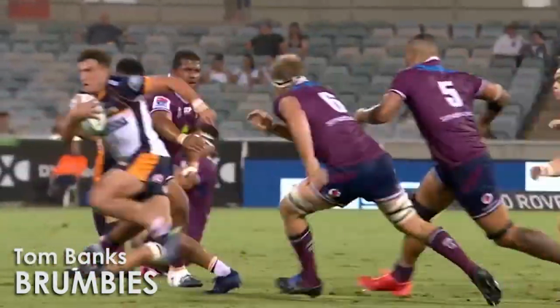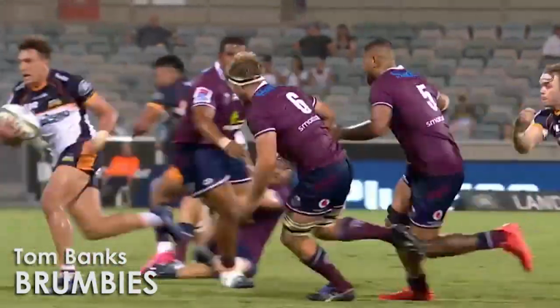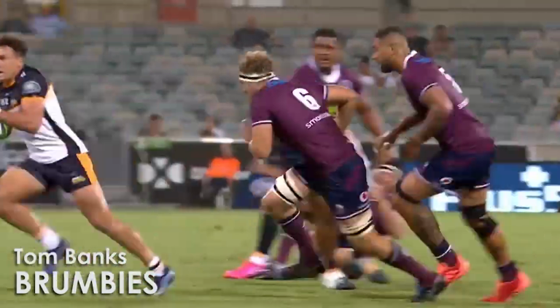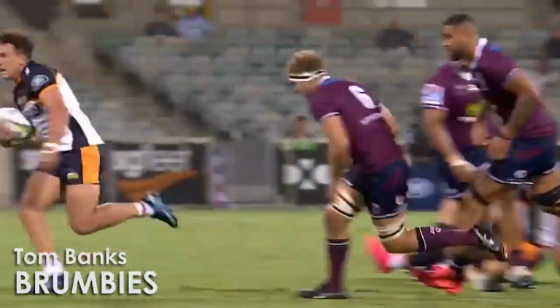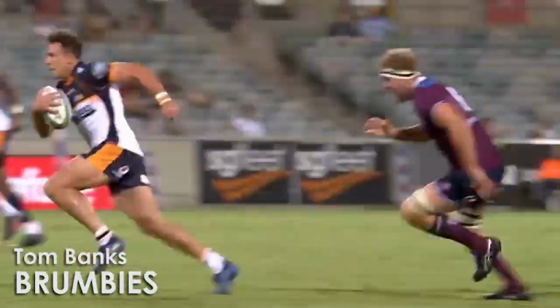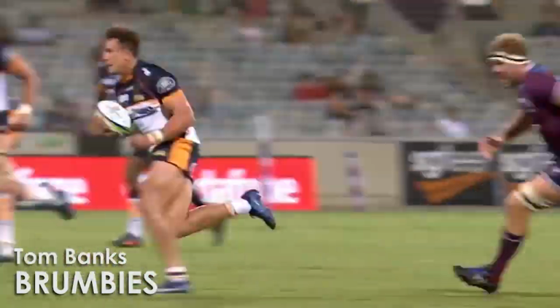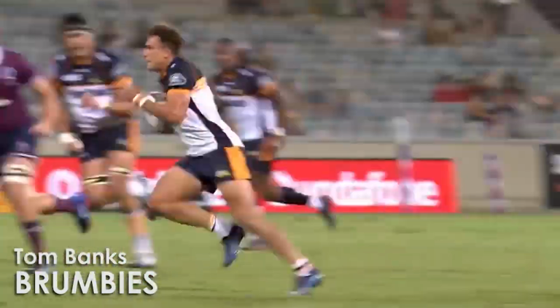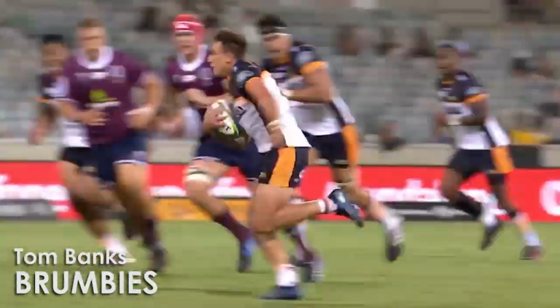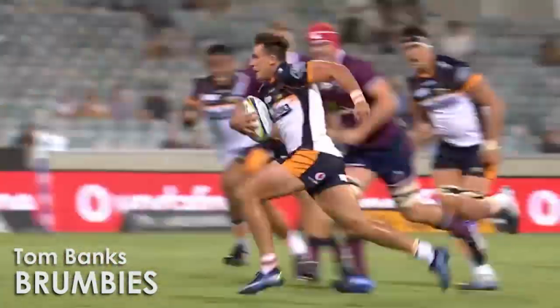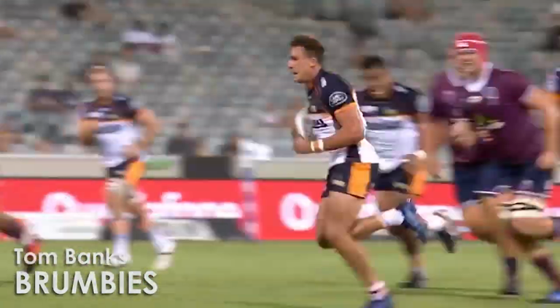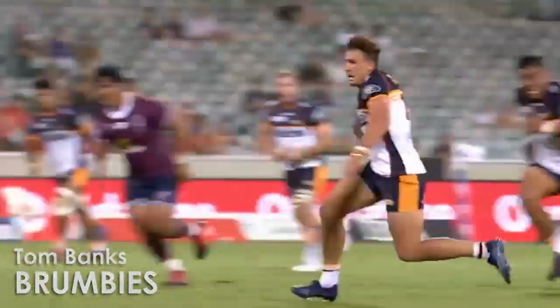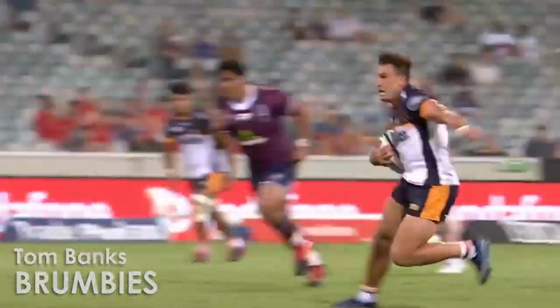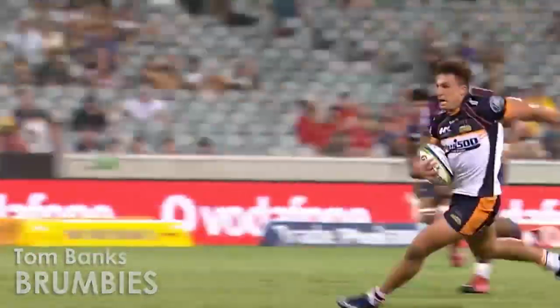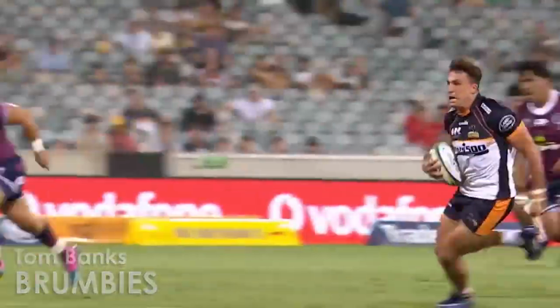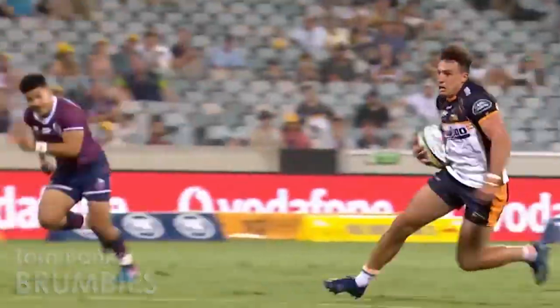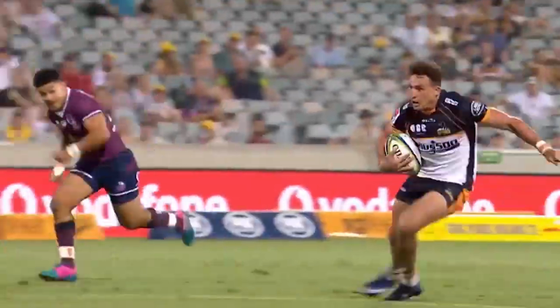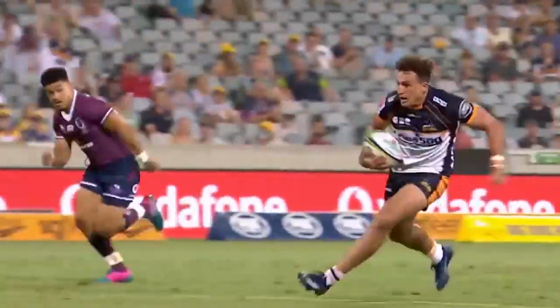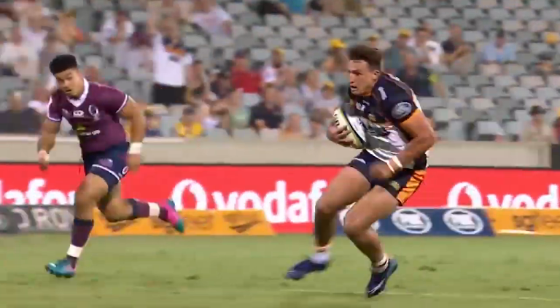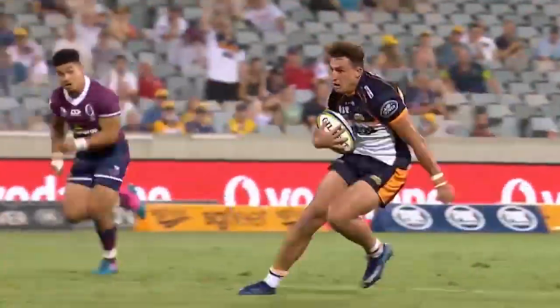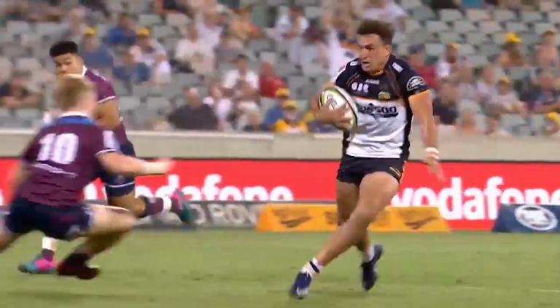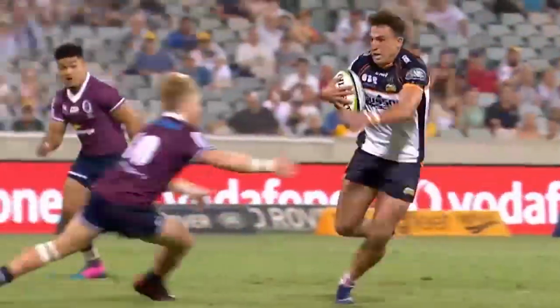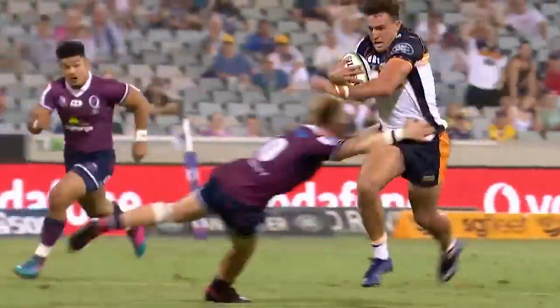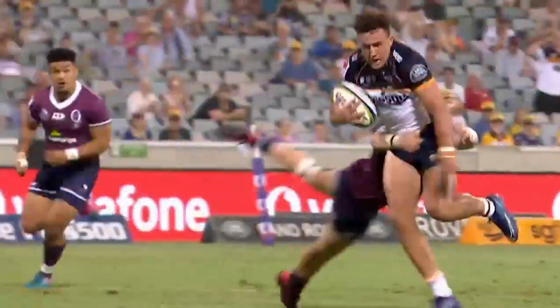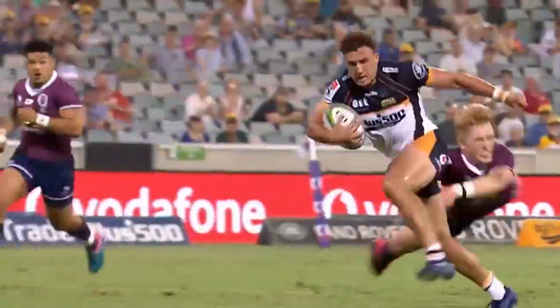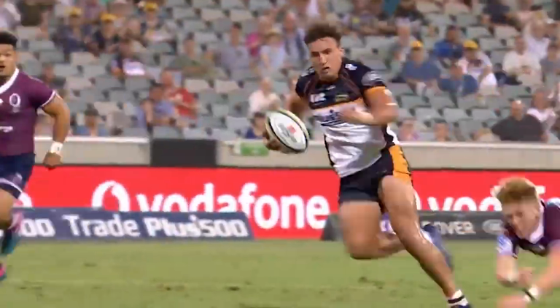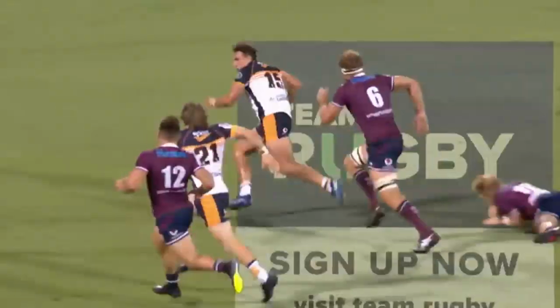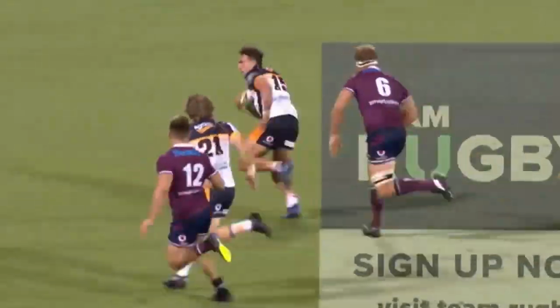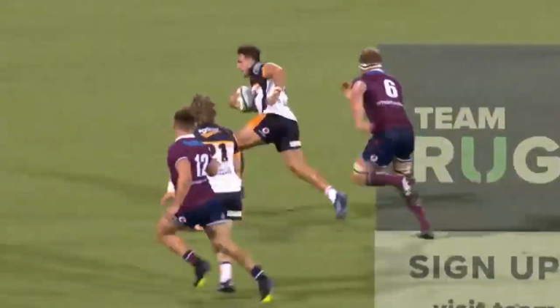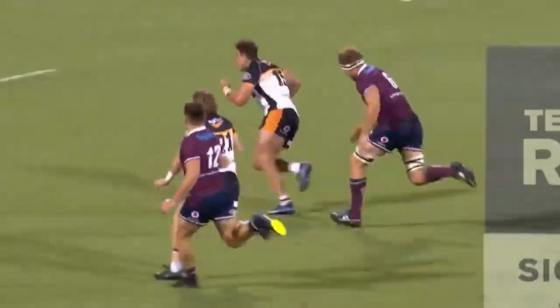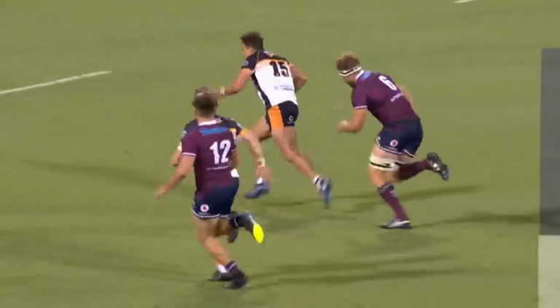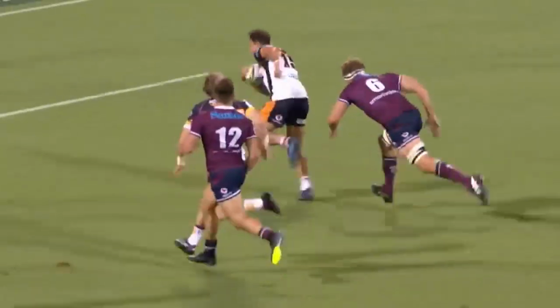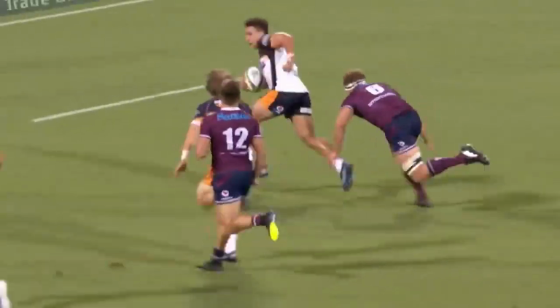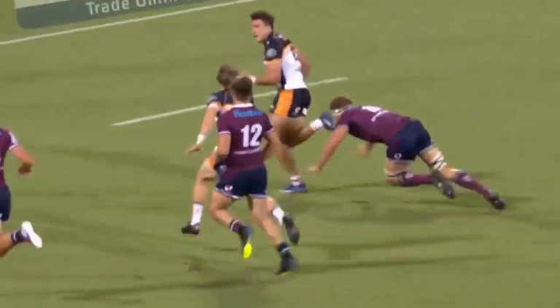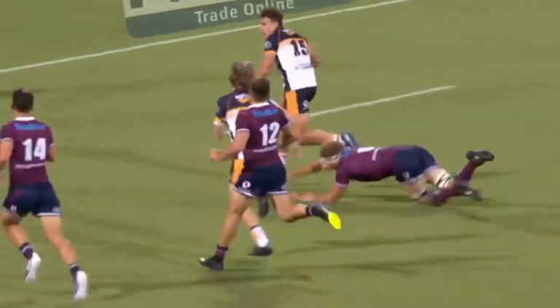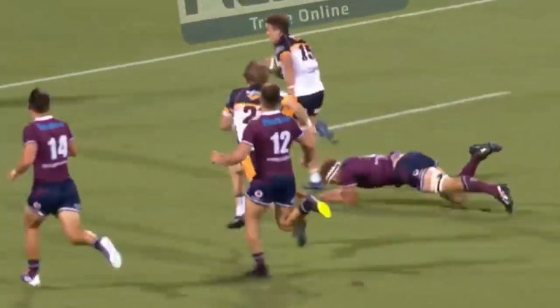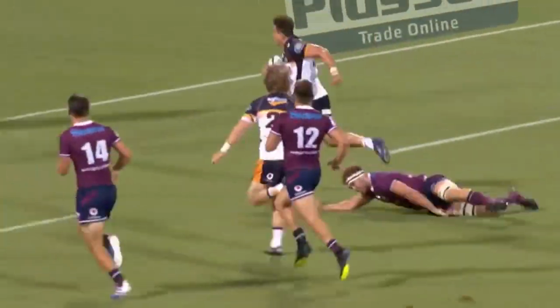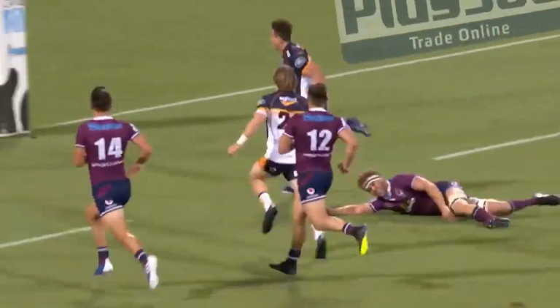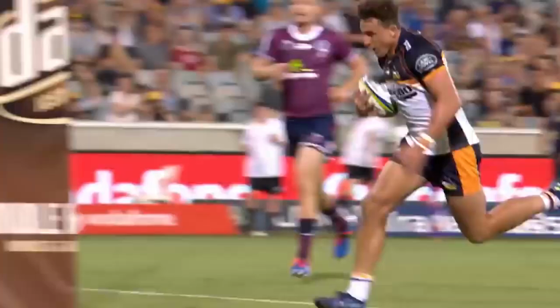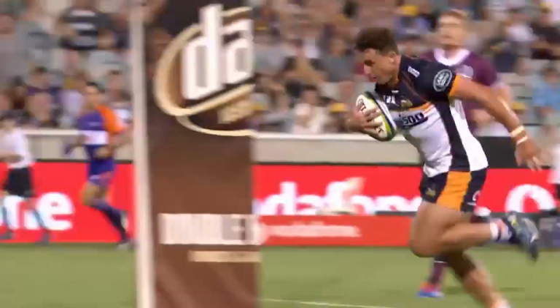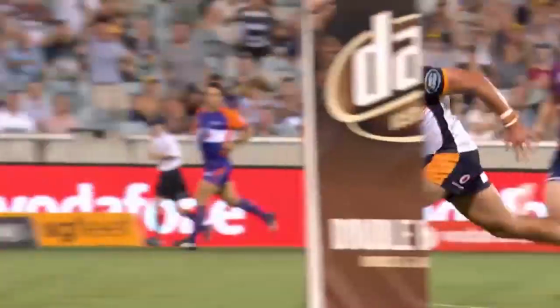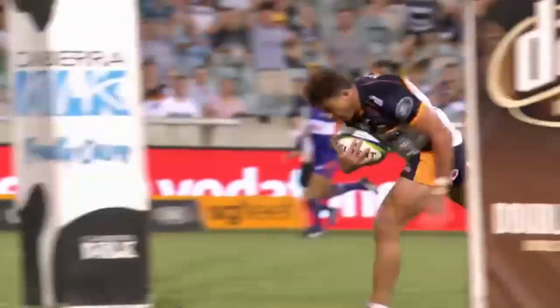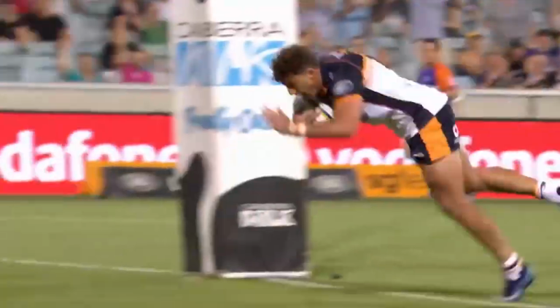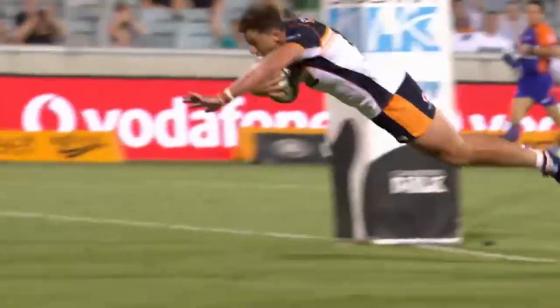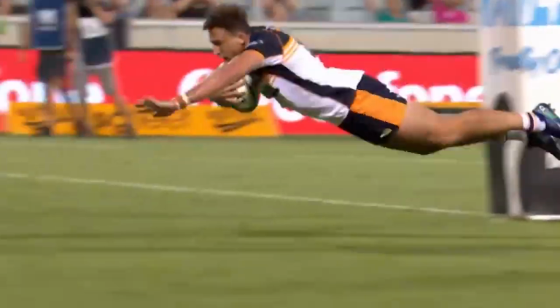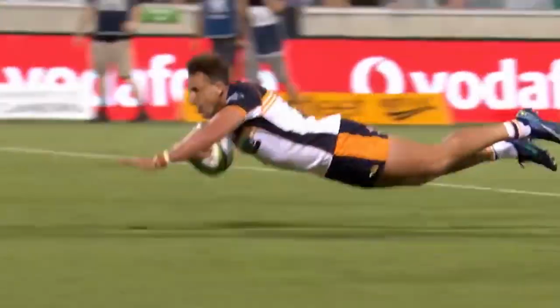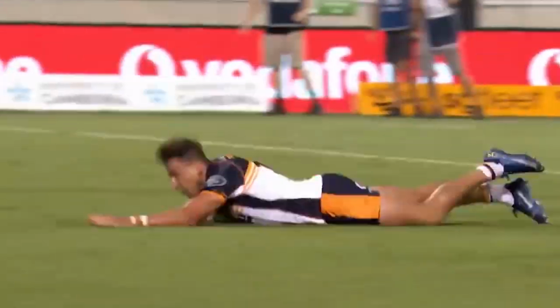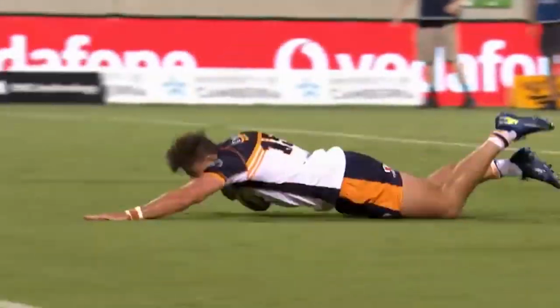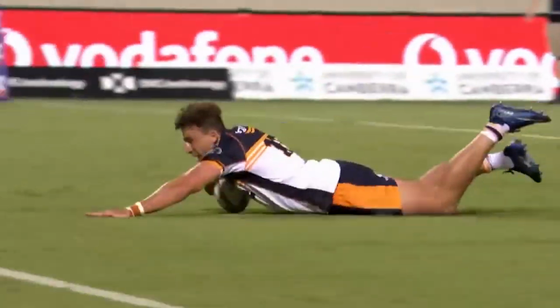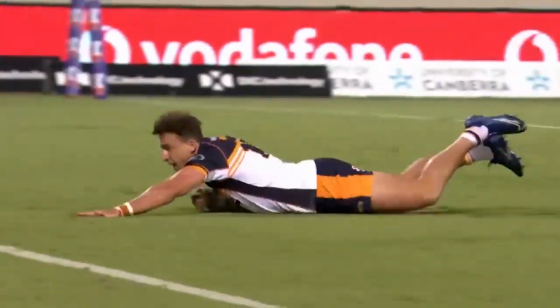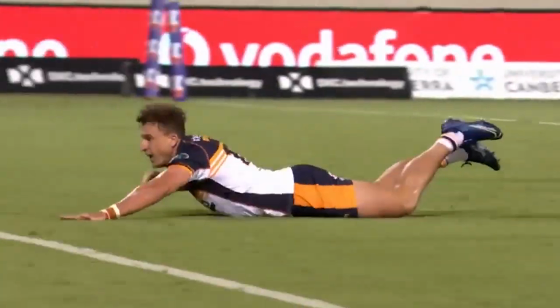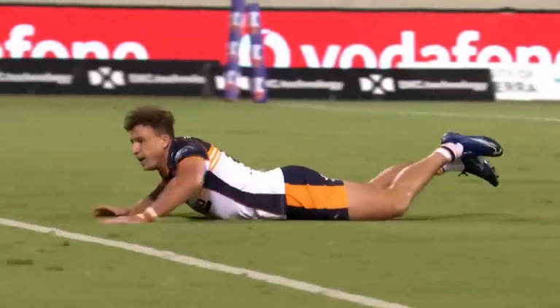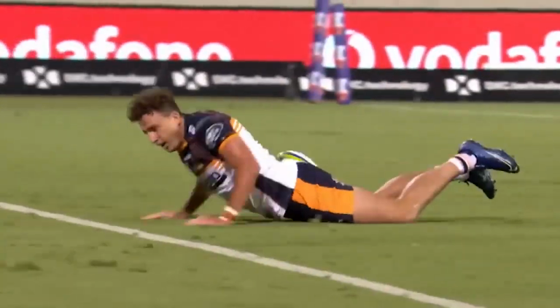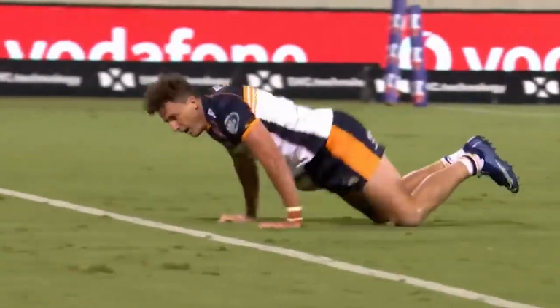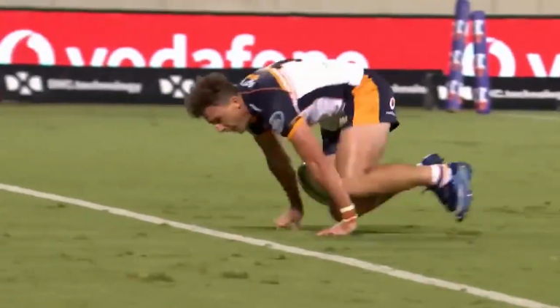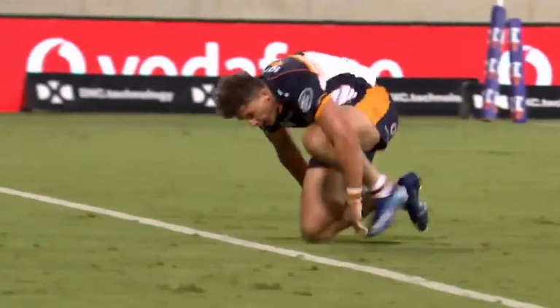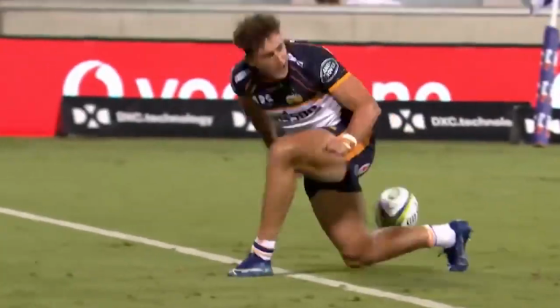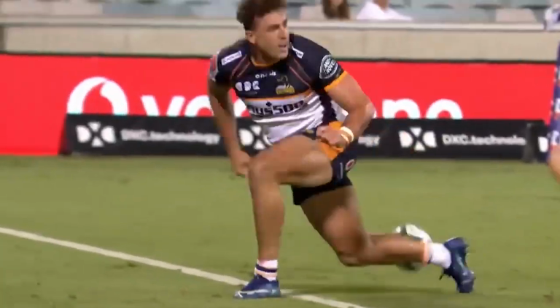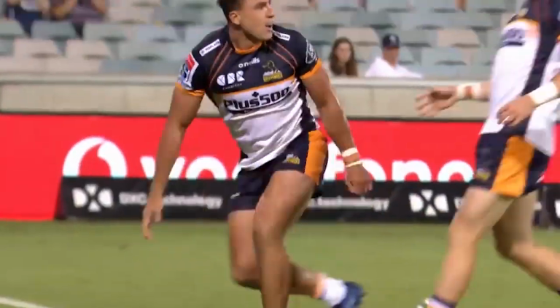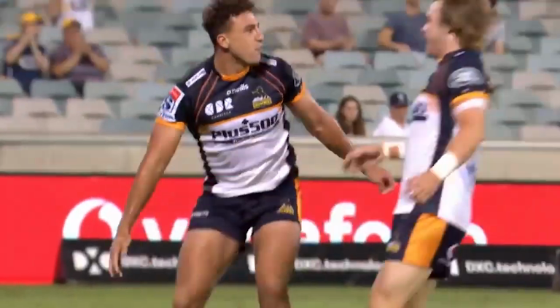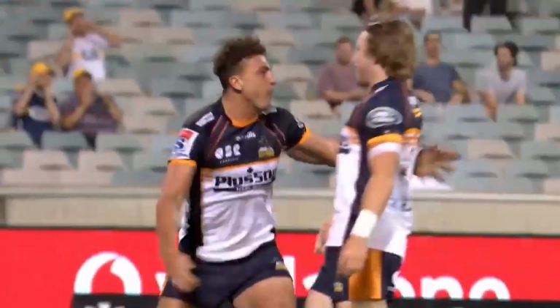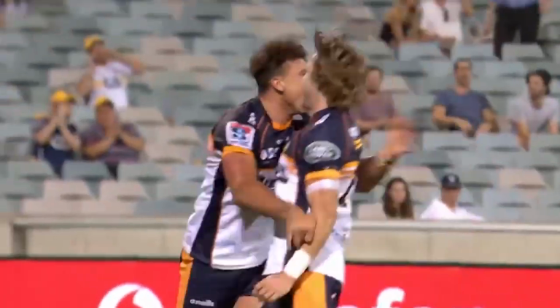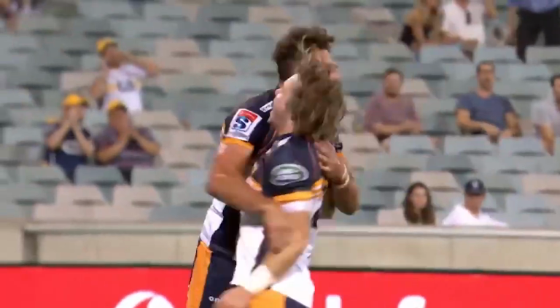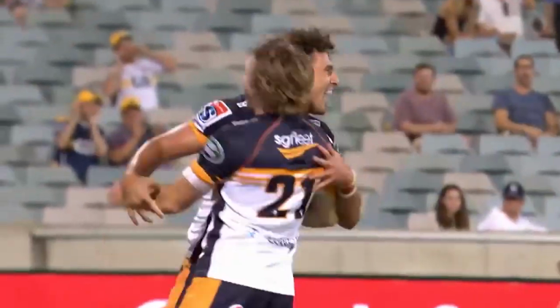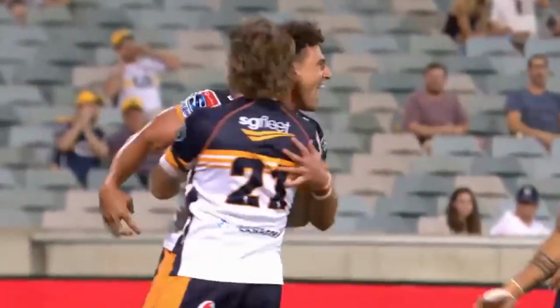Here's Banks! Tom Banks, wonderful thought work! What a try! Brumbies!